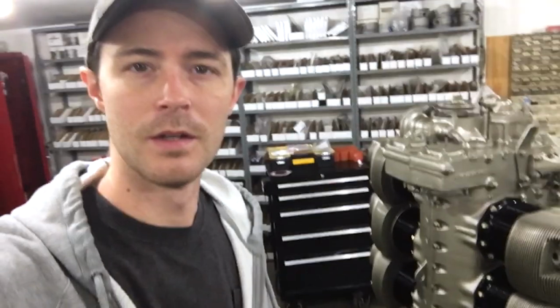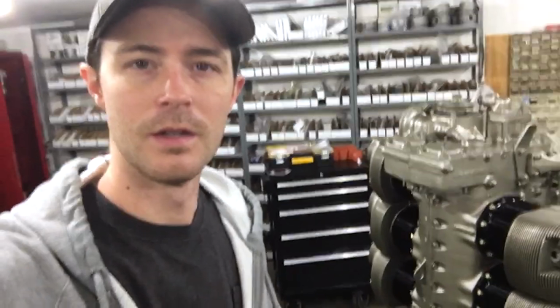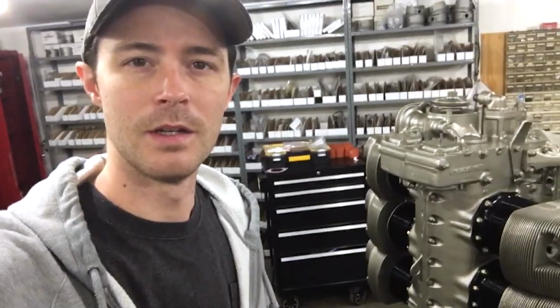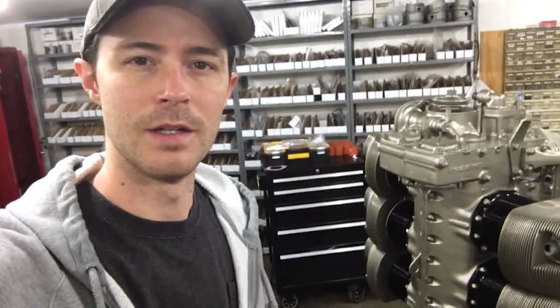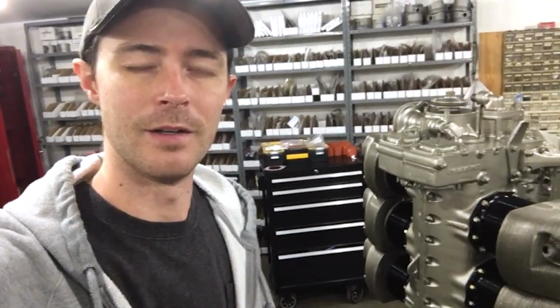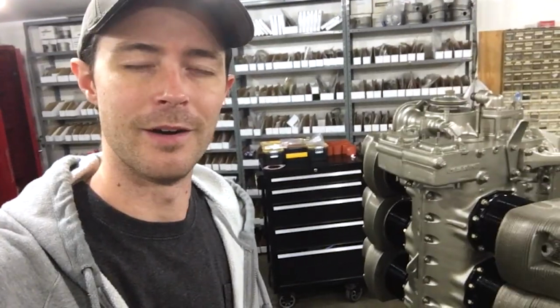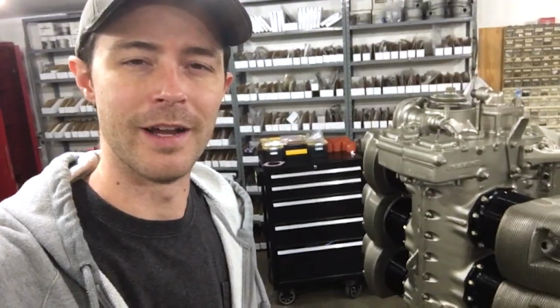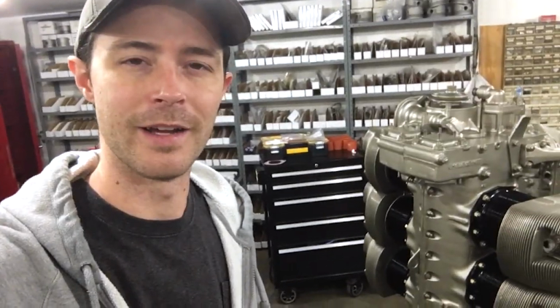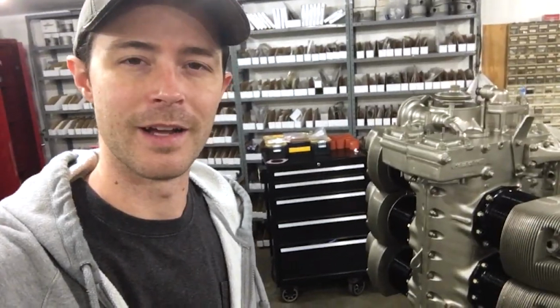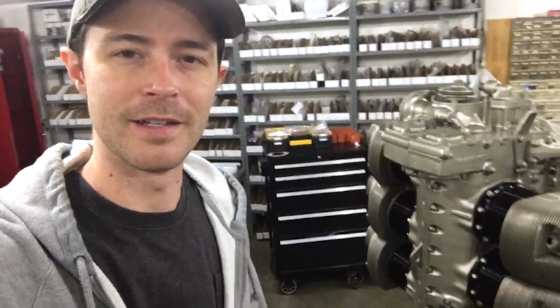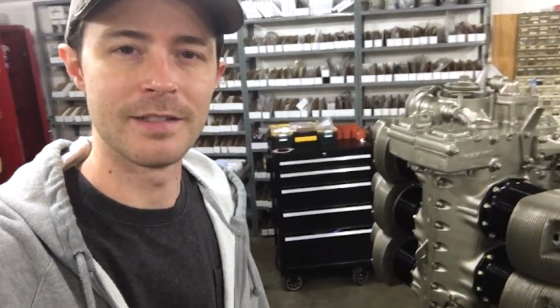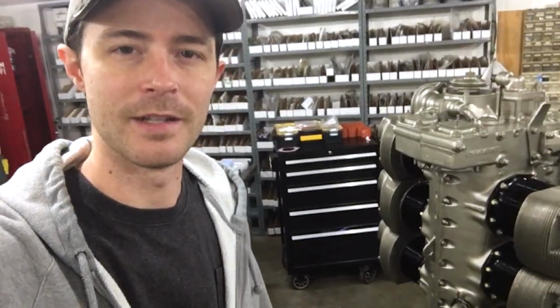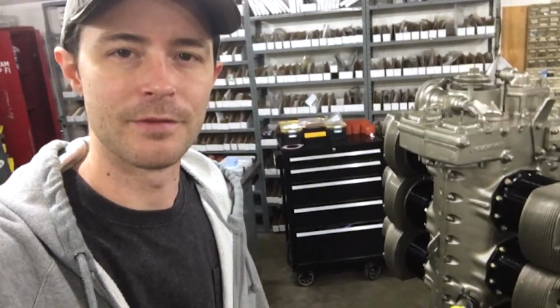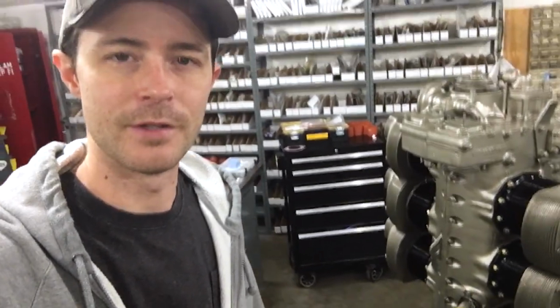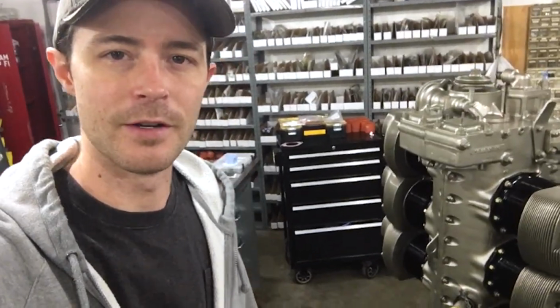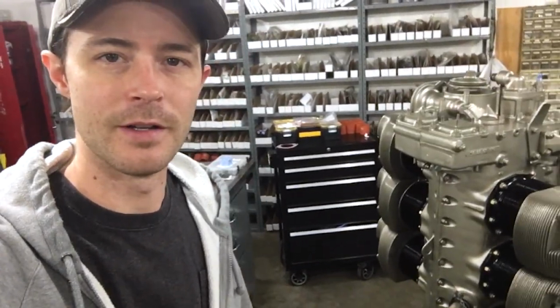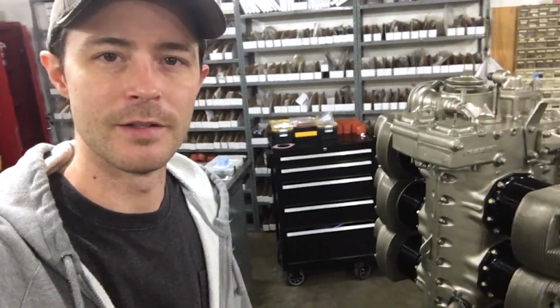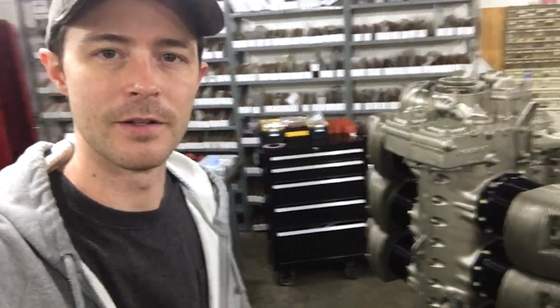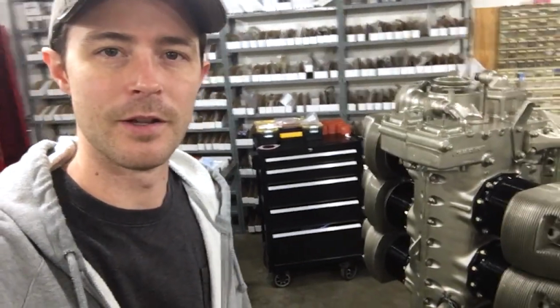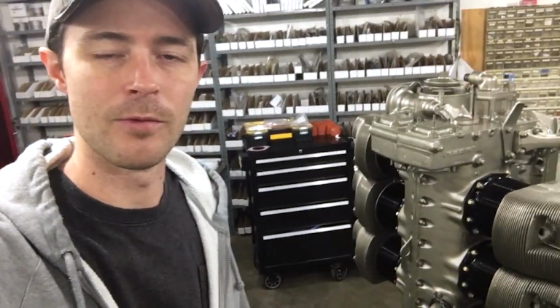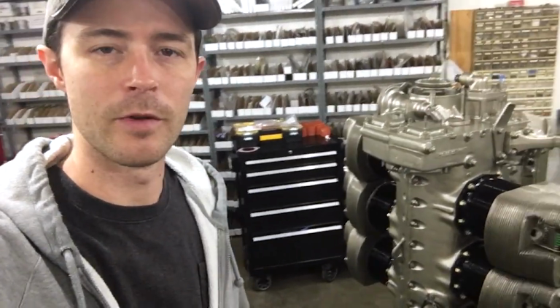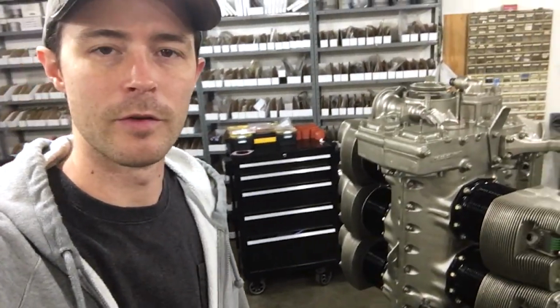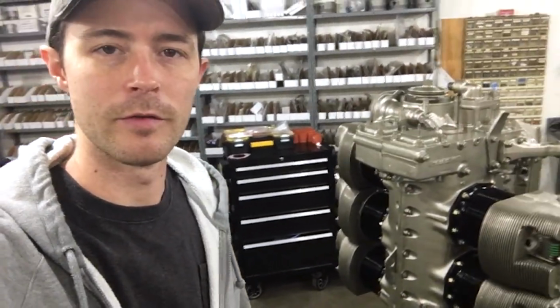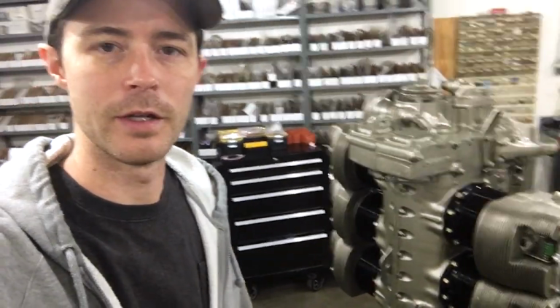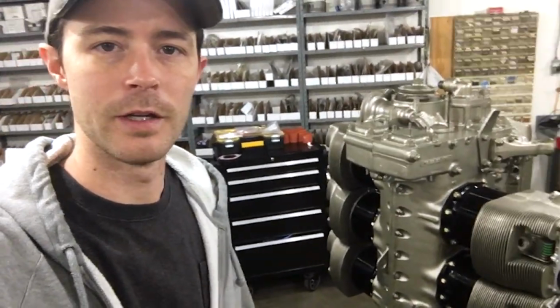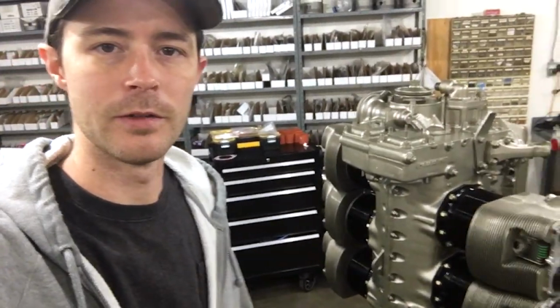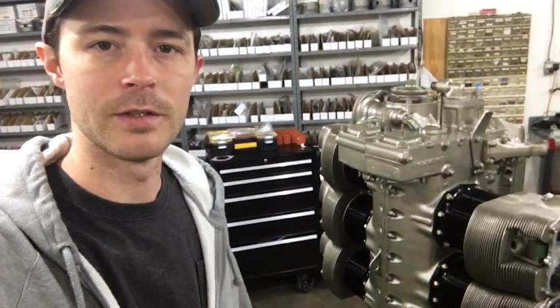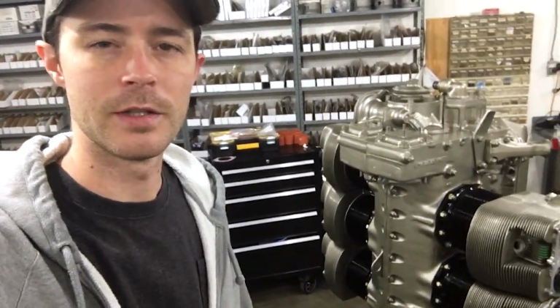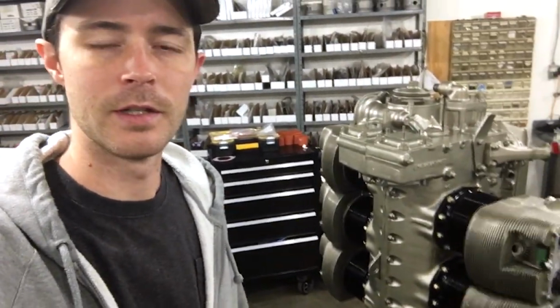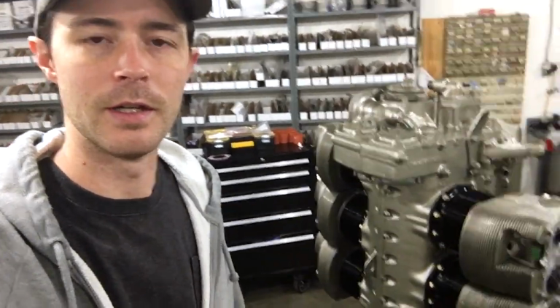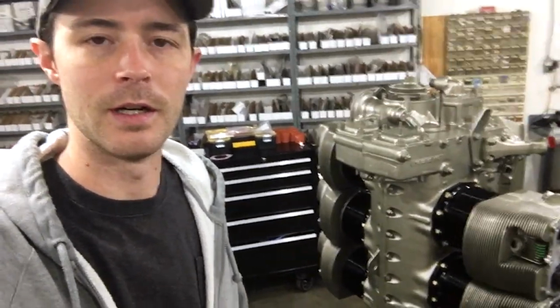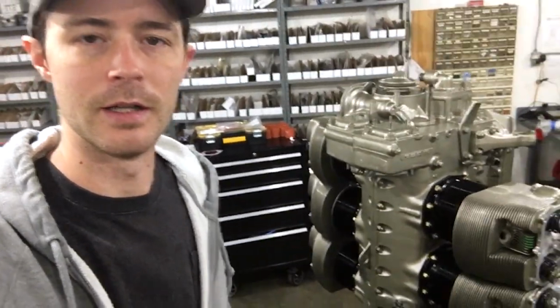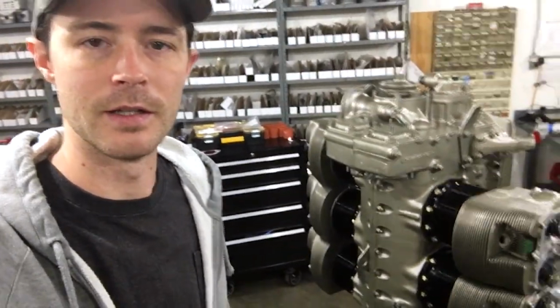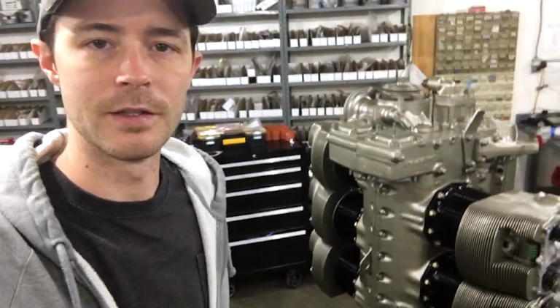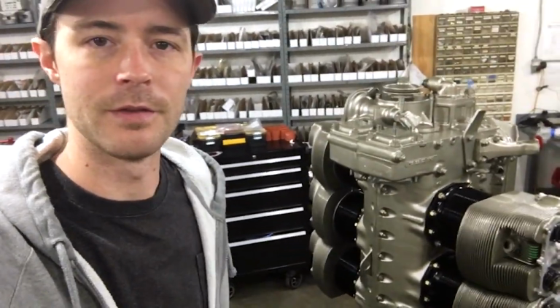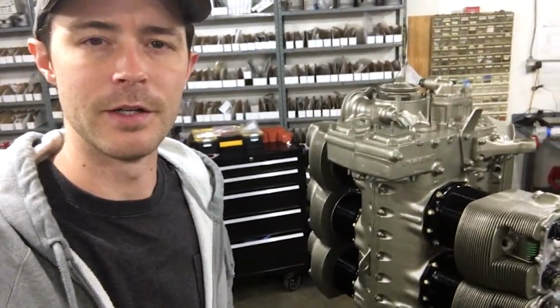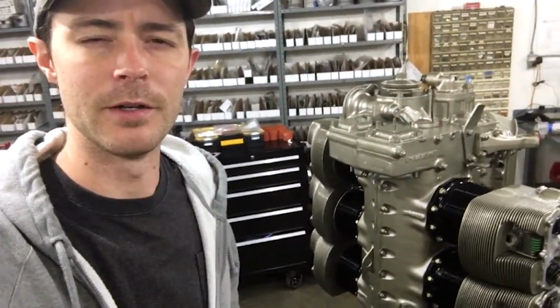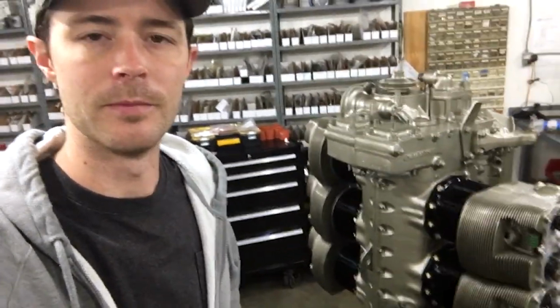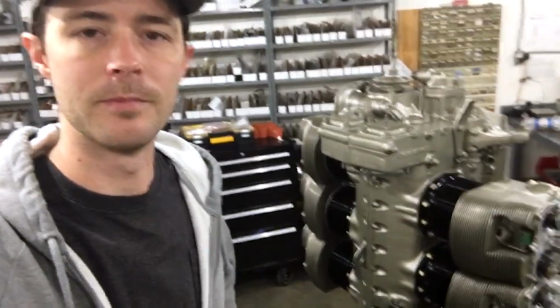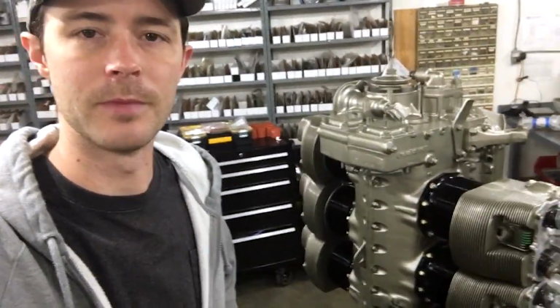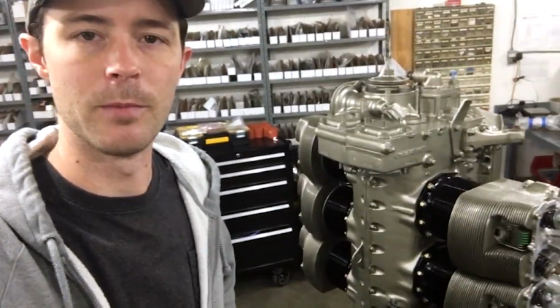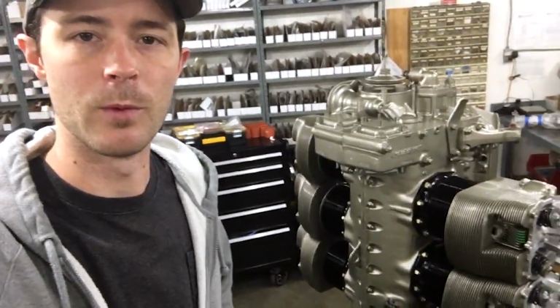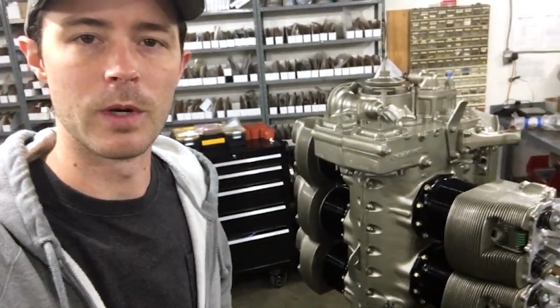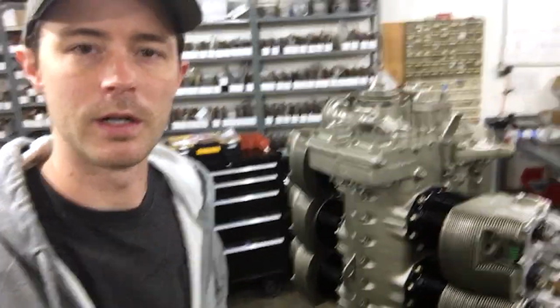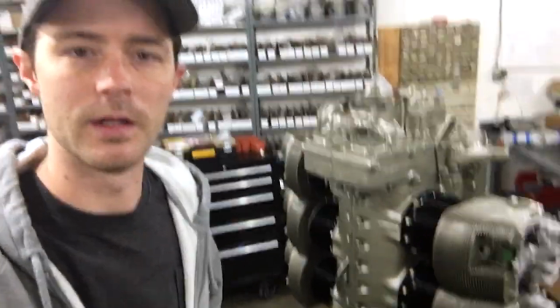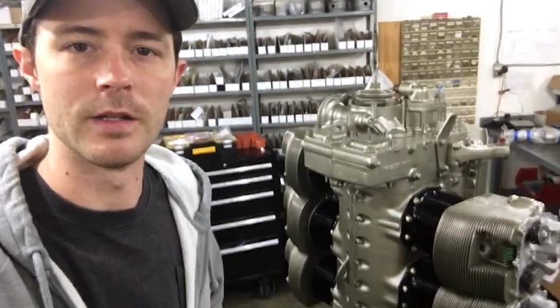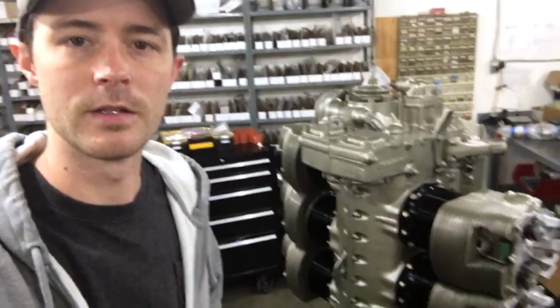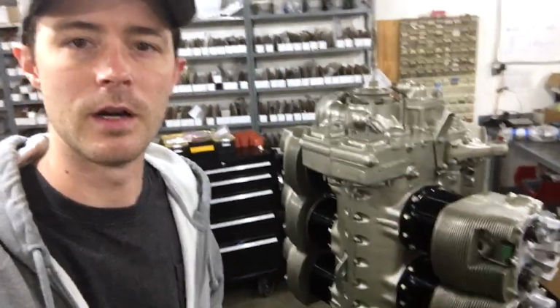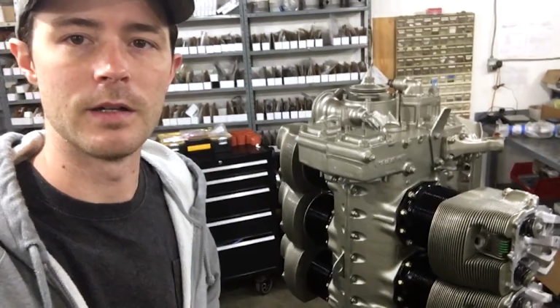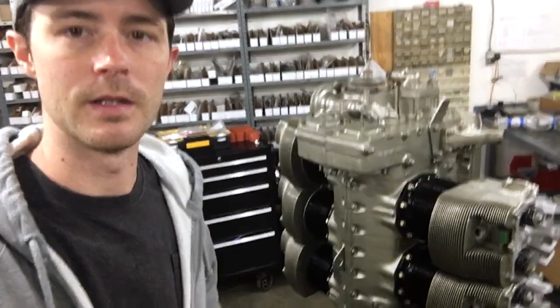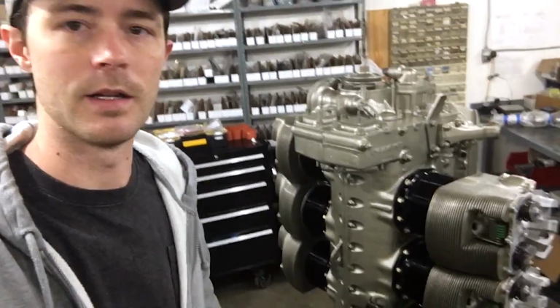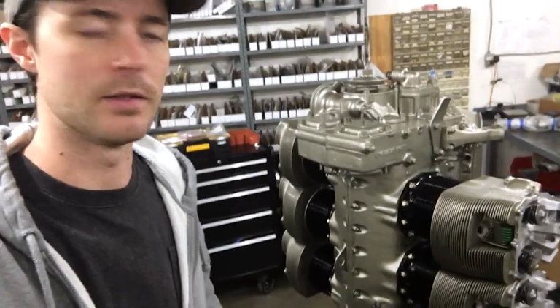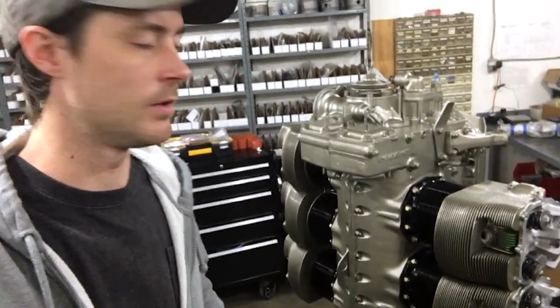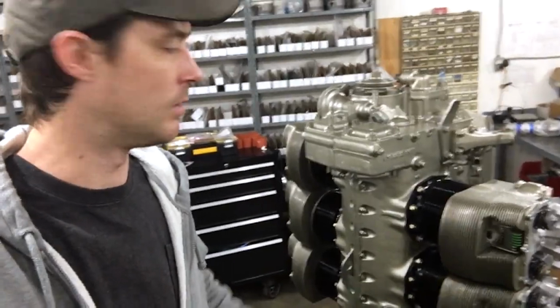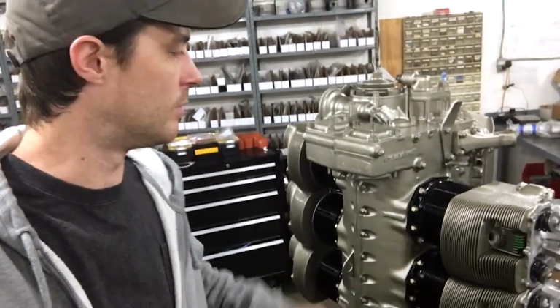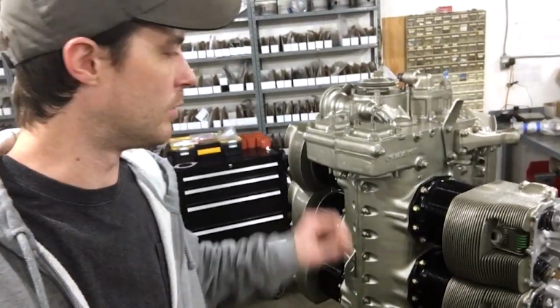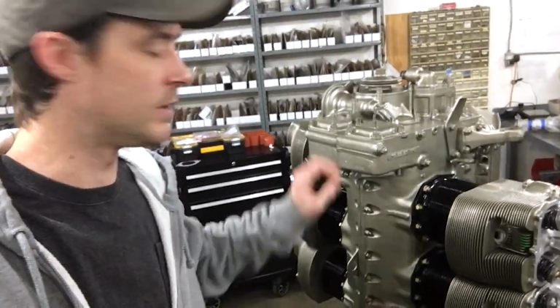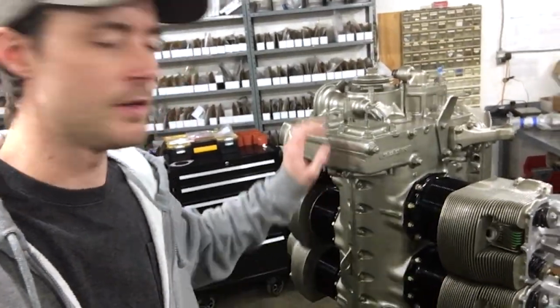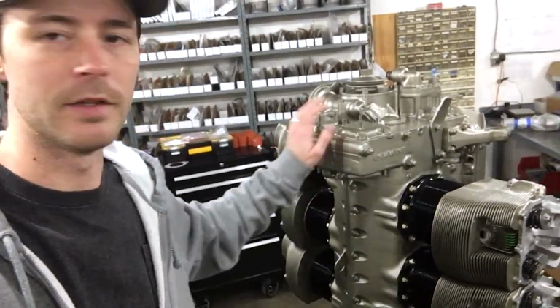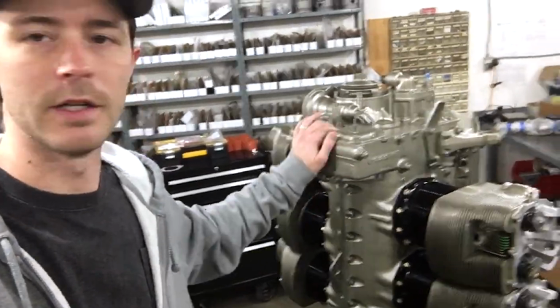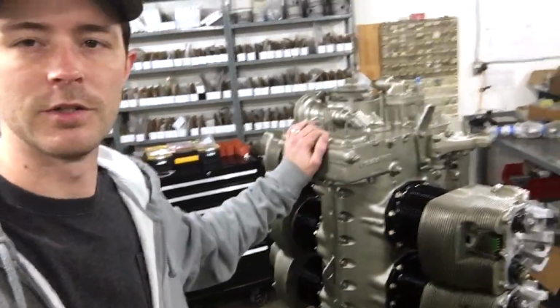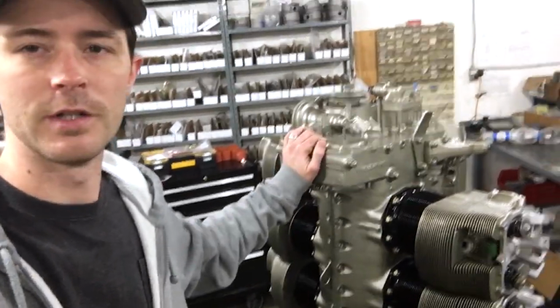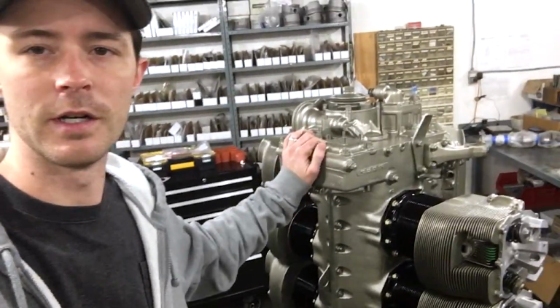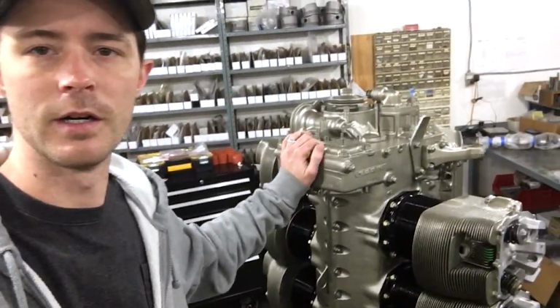Alright, hey guys. Thanks for tuning in to another one of our videos. In this video, I'm going to be working on this Continental O-470 engine here.